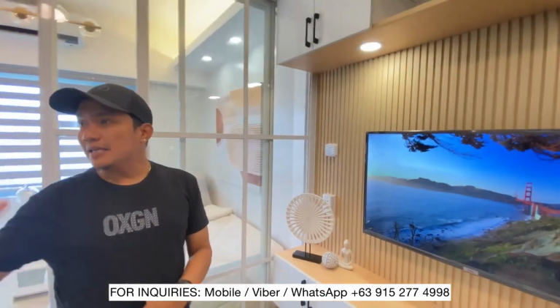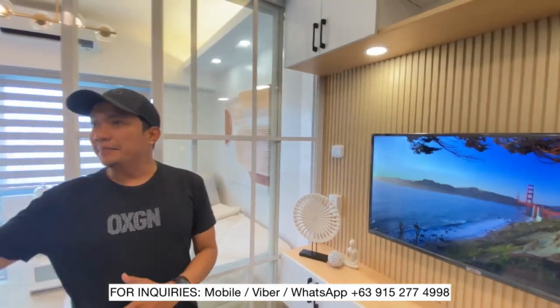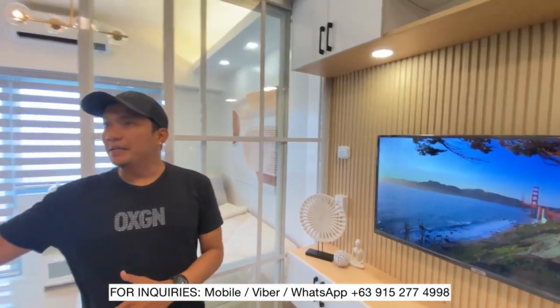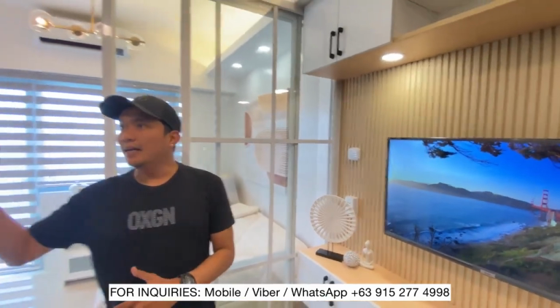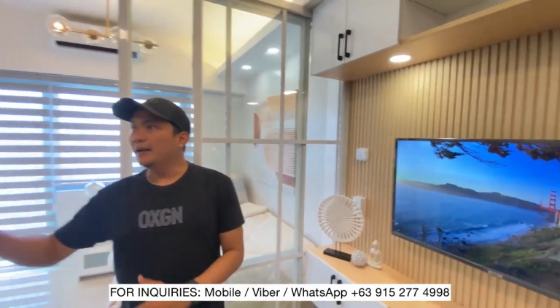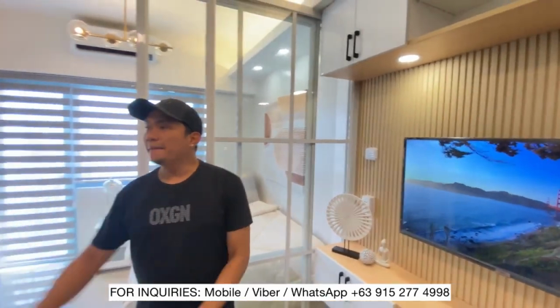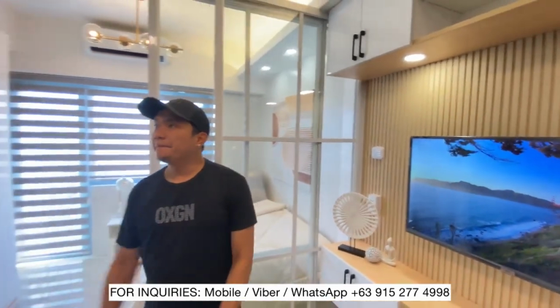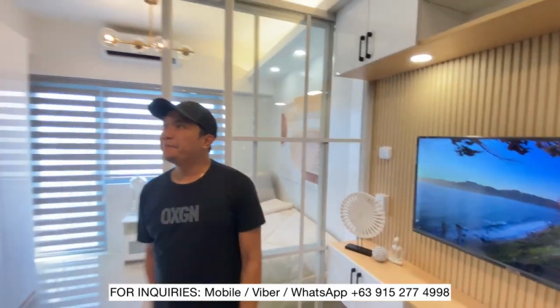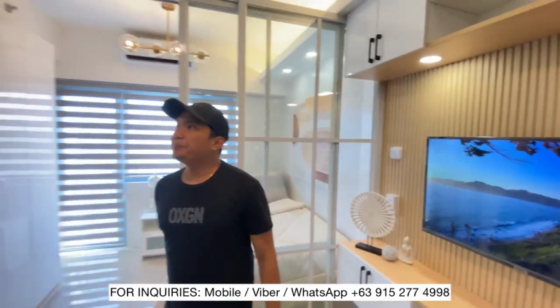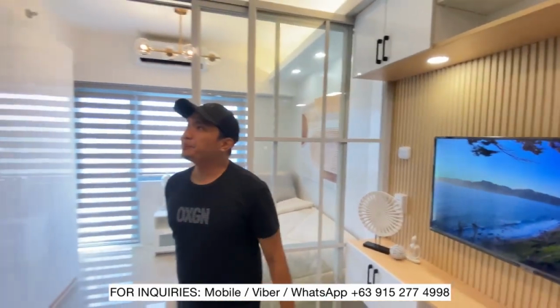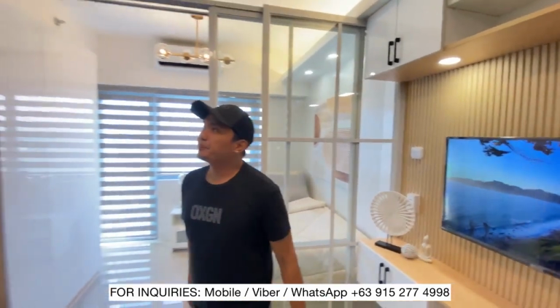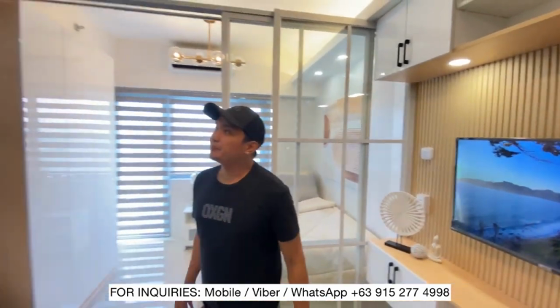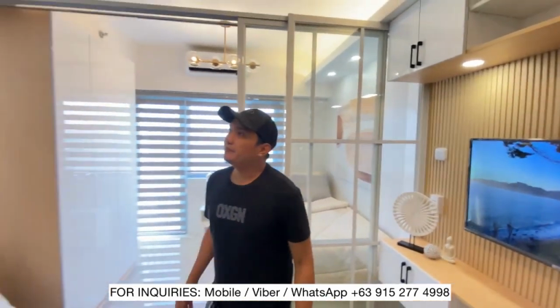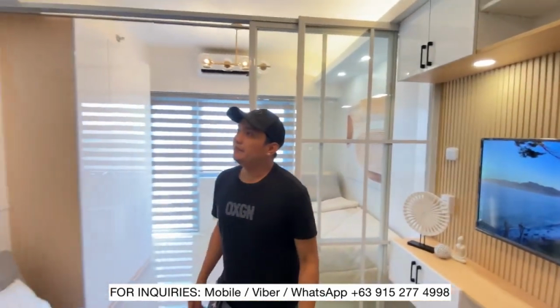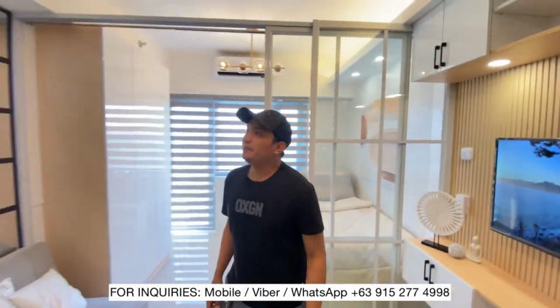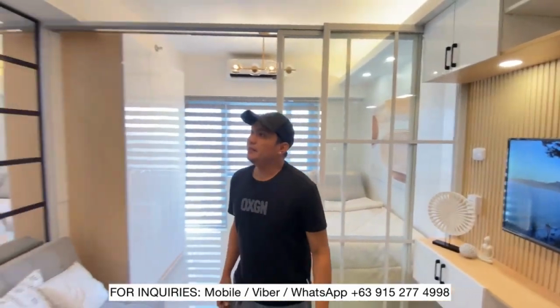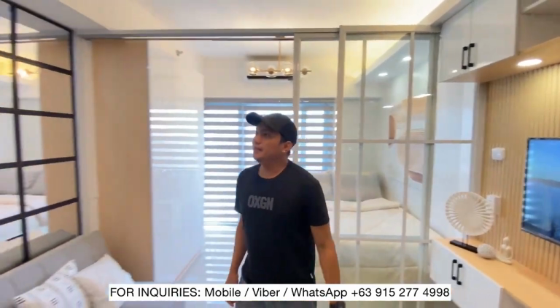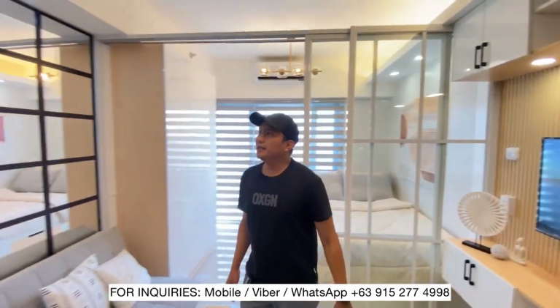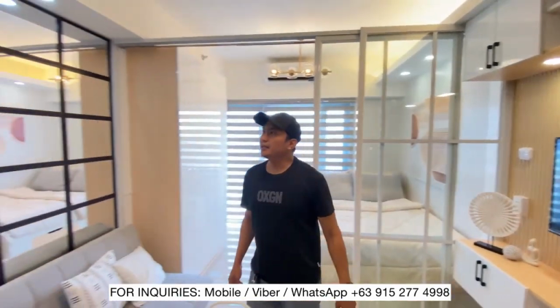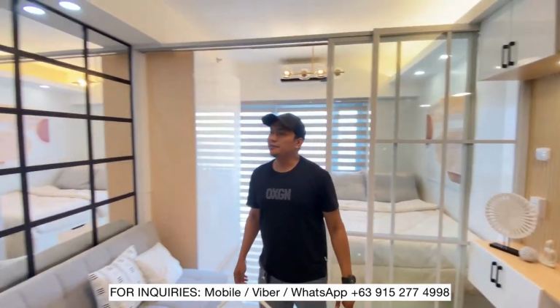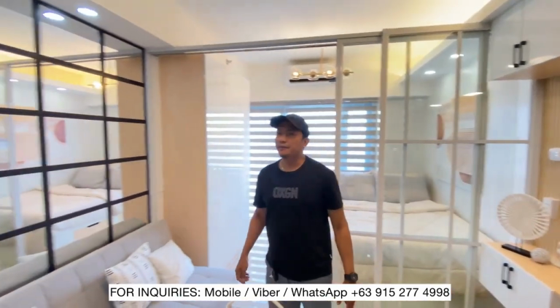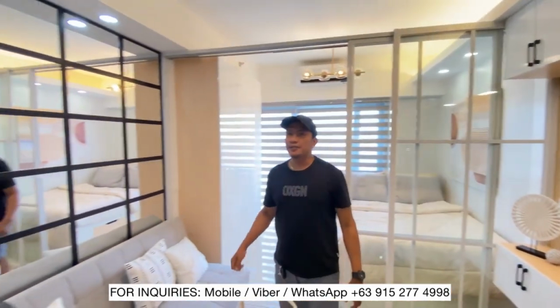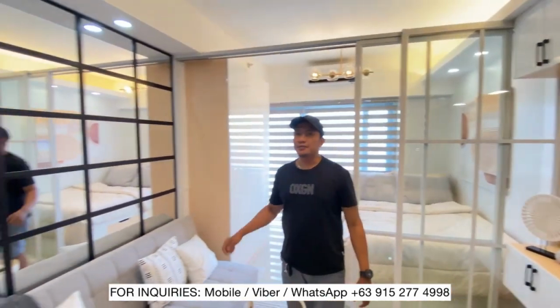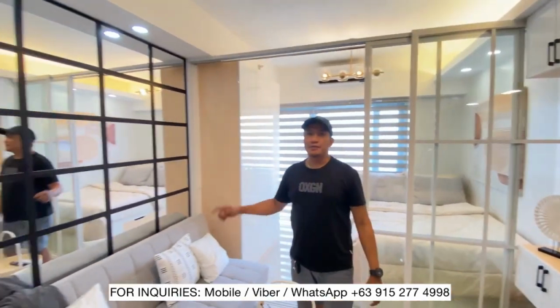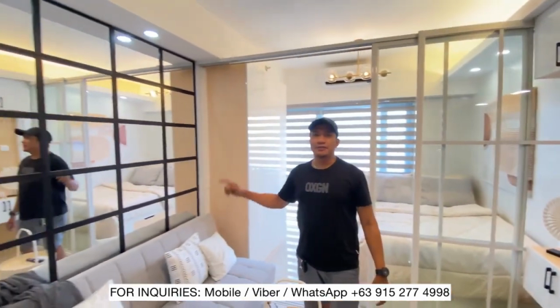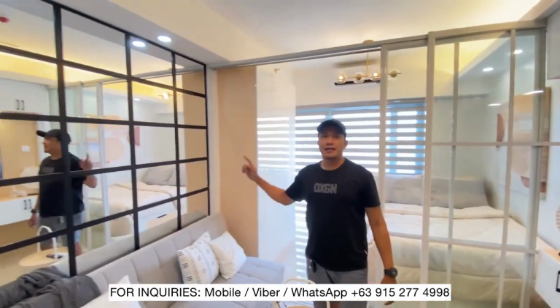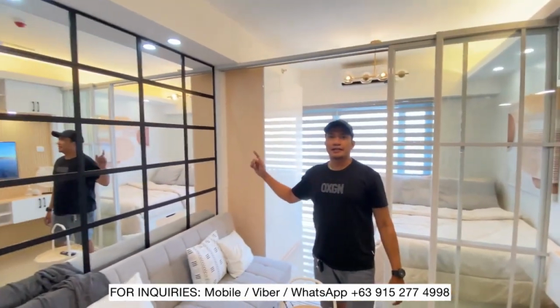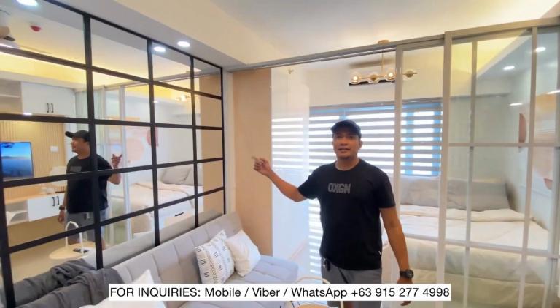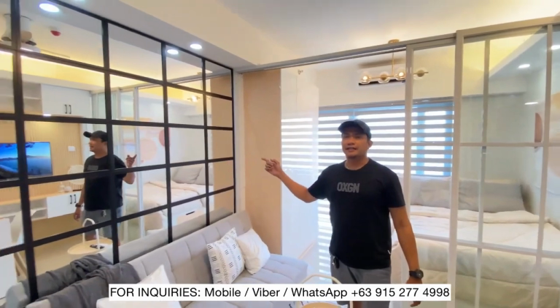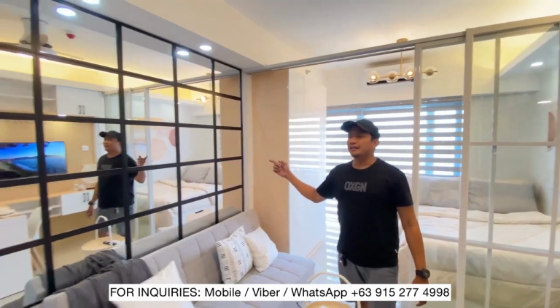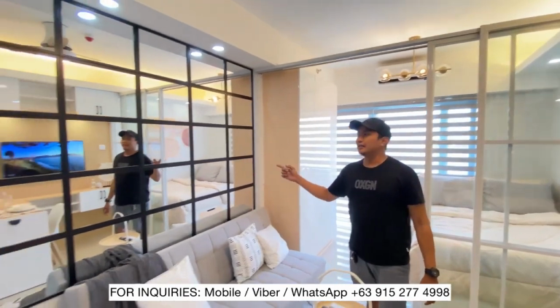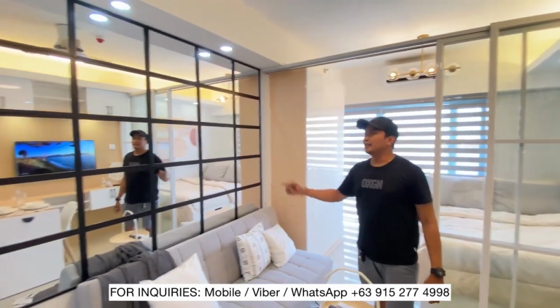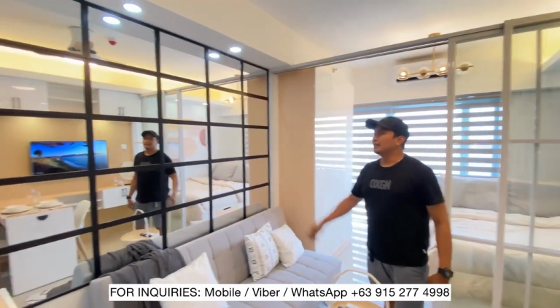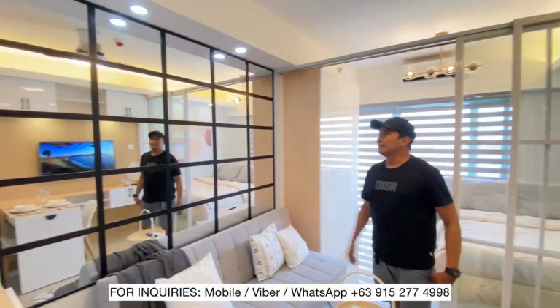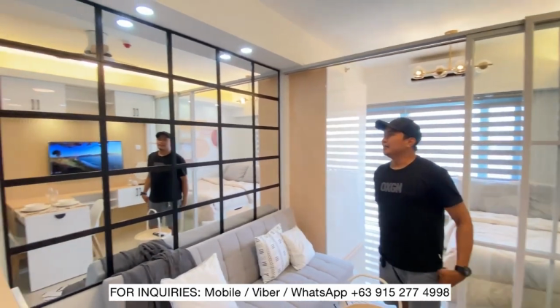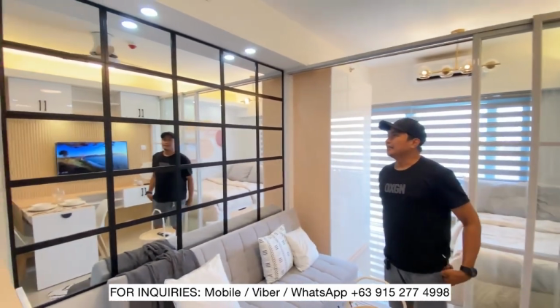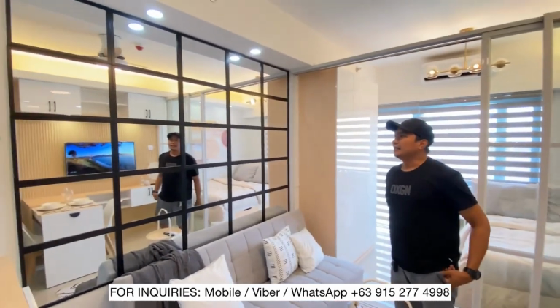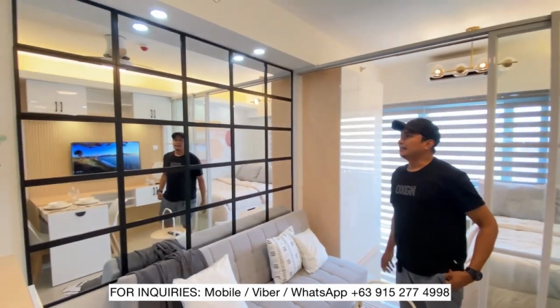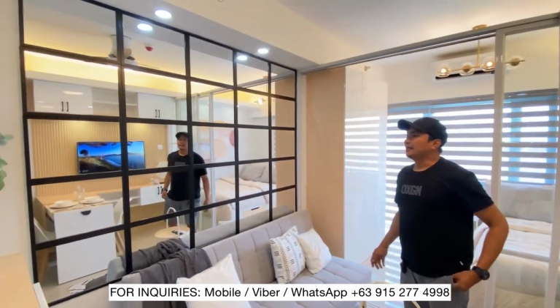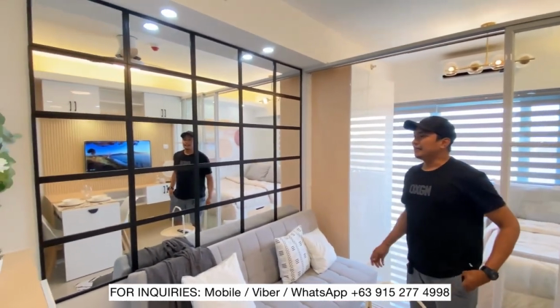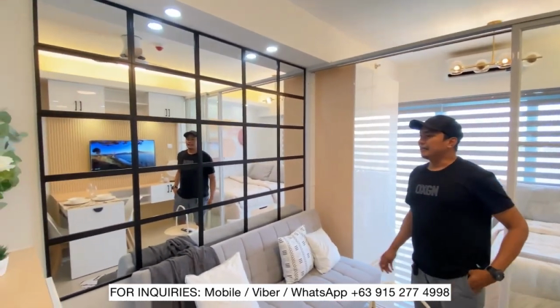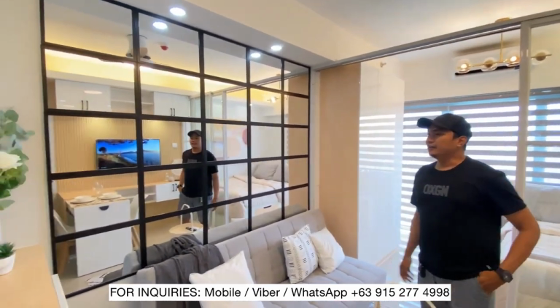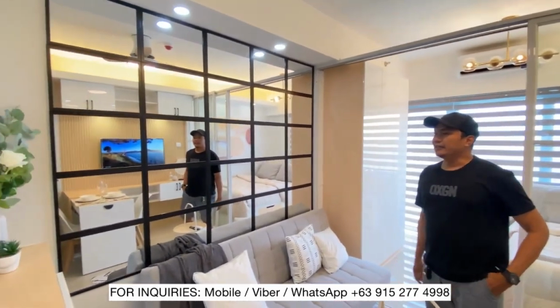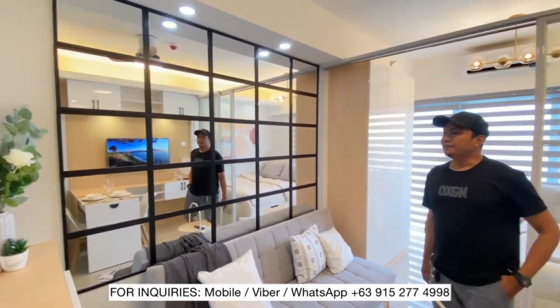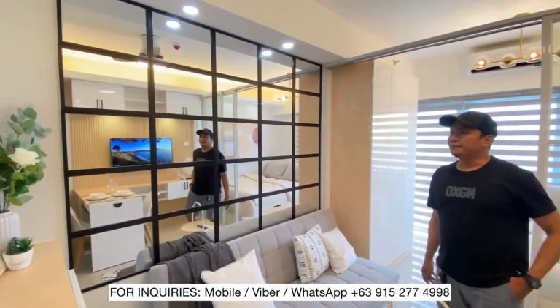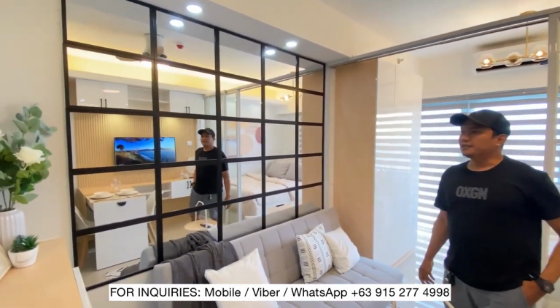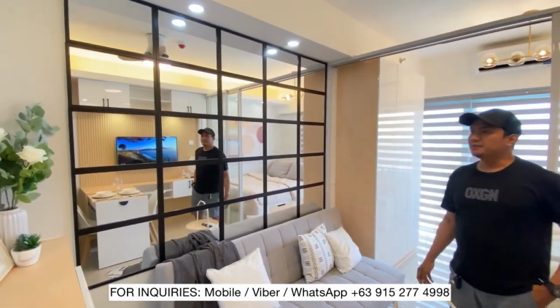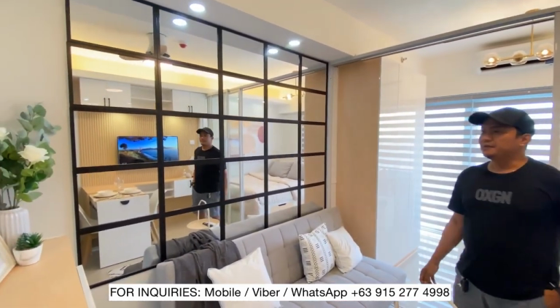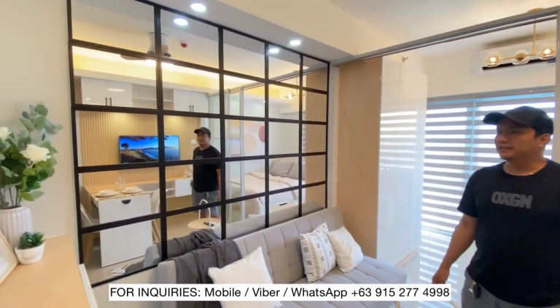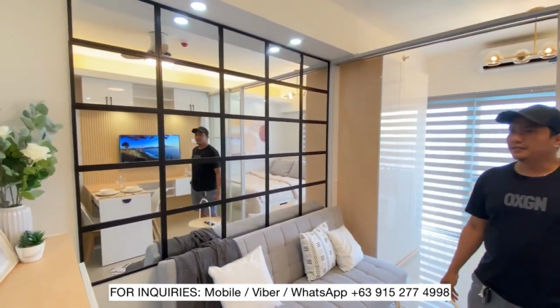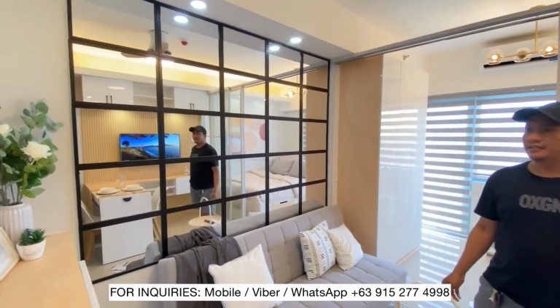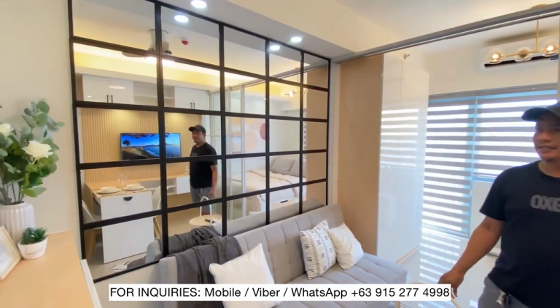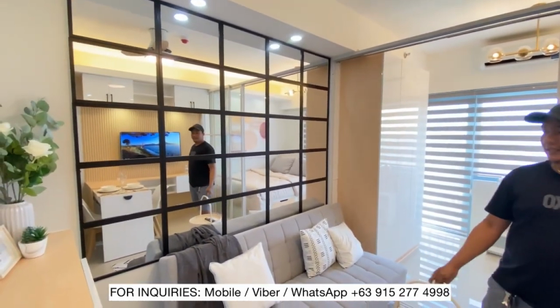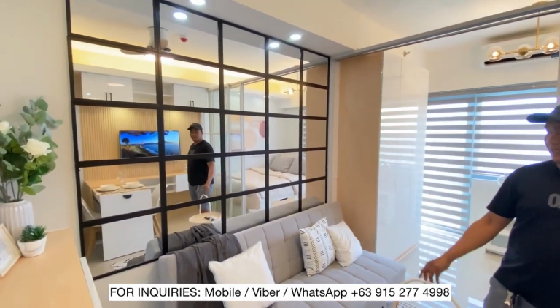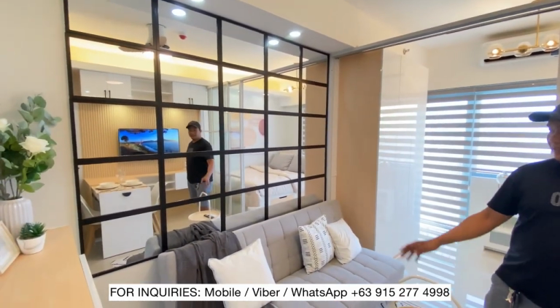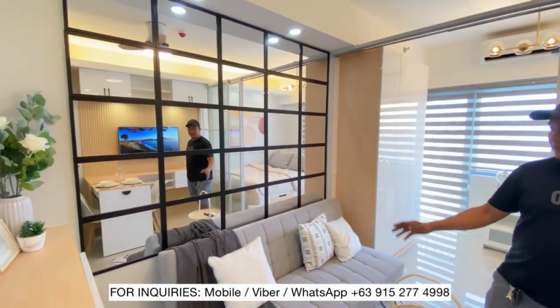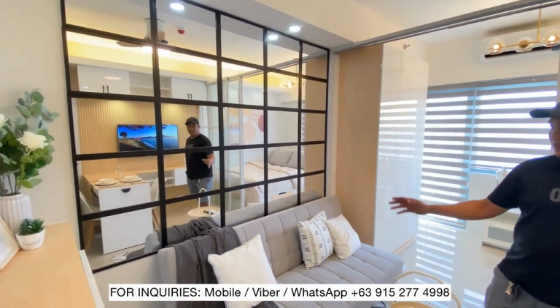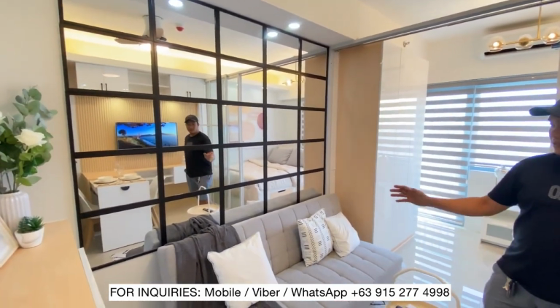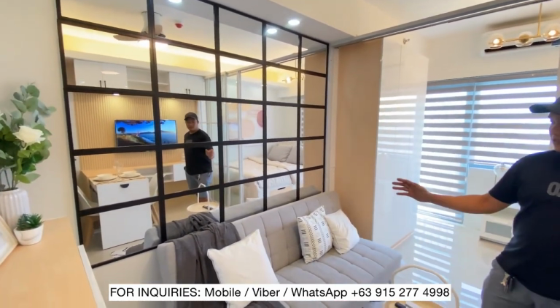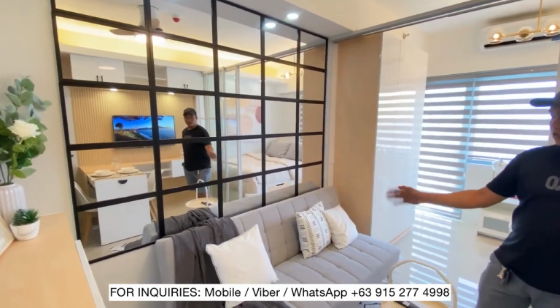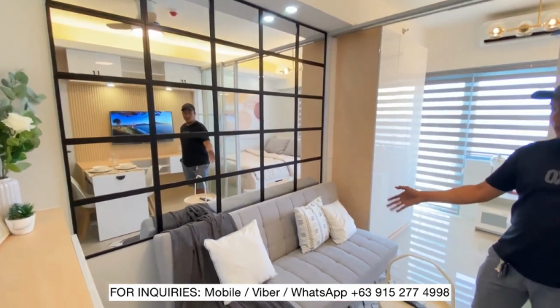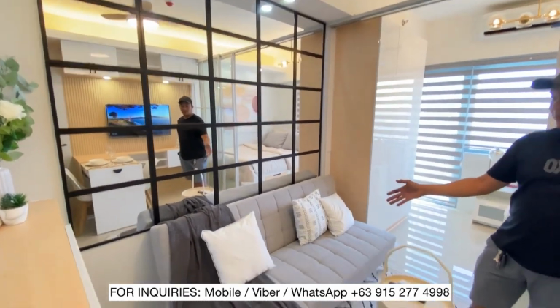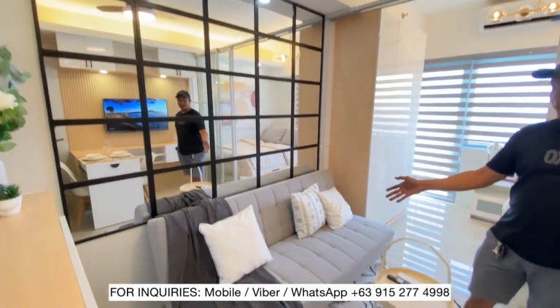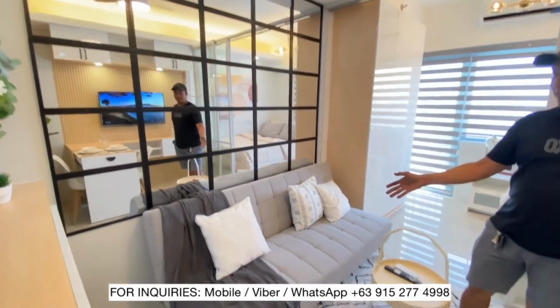Sa kapila, ito yung French mirror natin — nag-hahirin tayong French mirror. And then, sober bed.